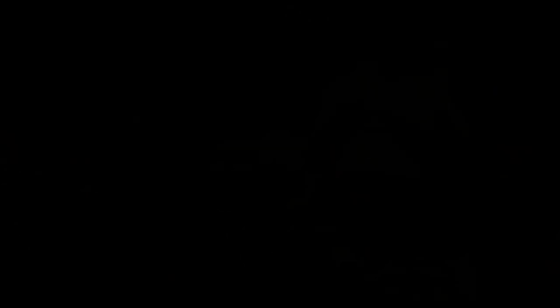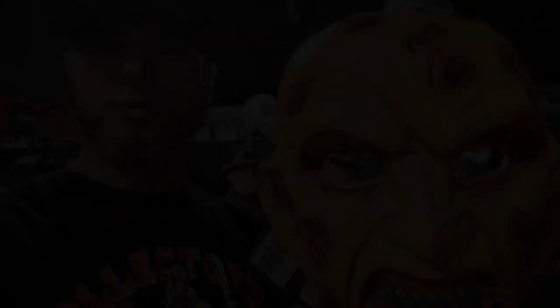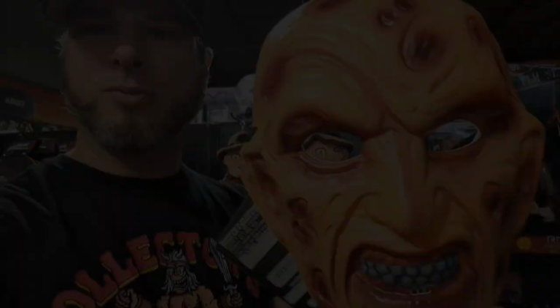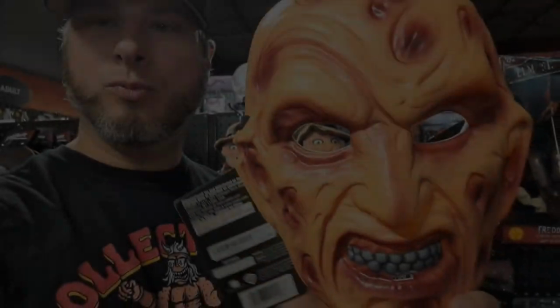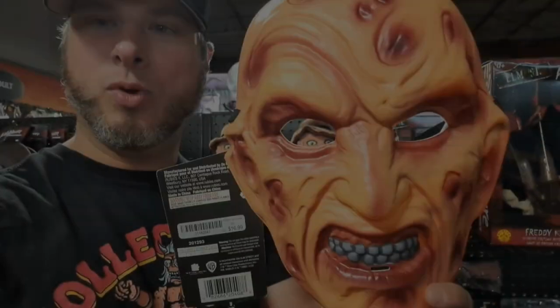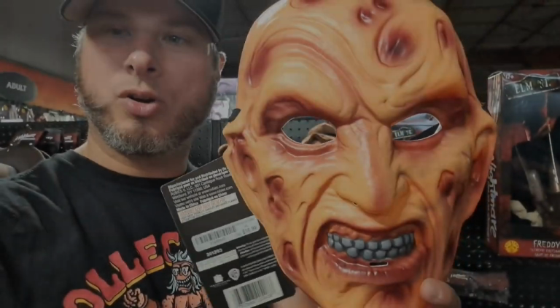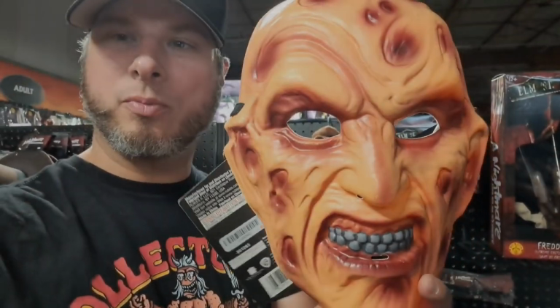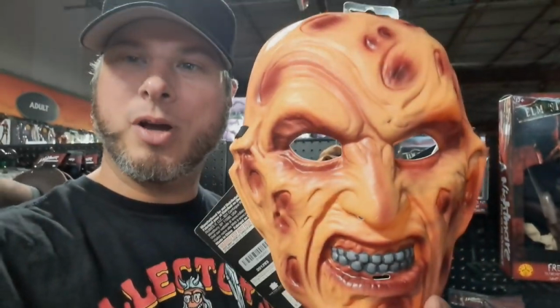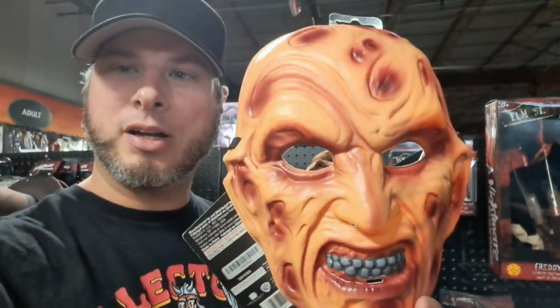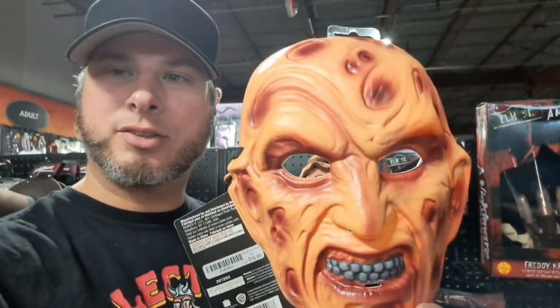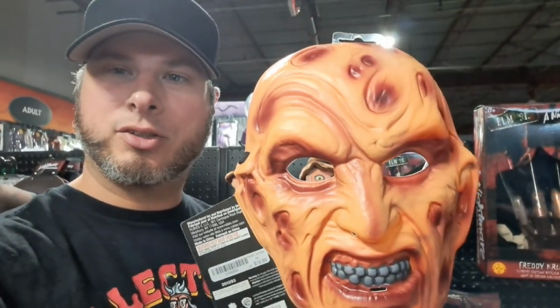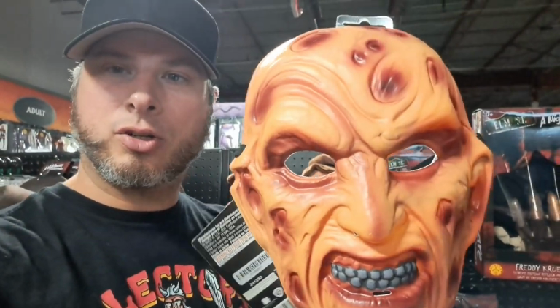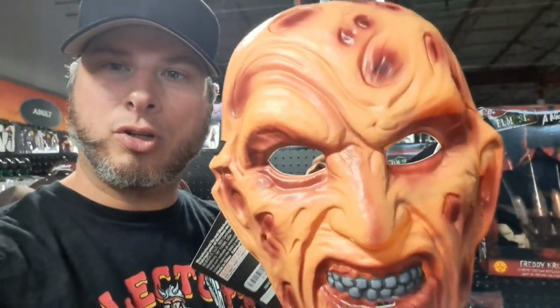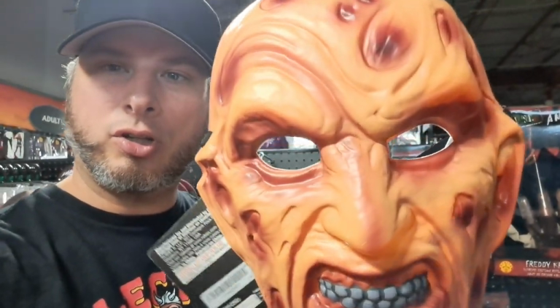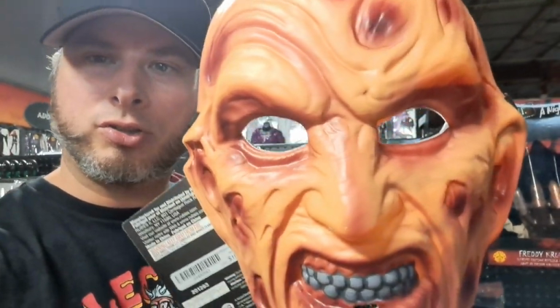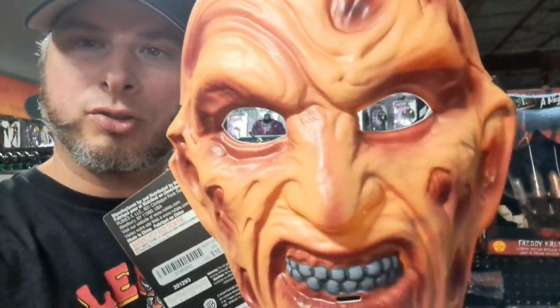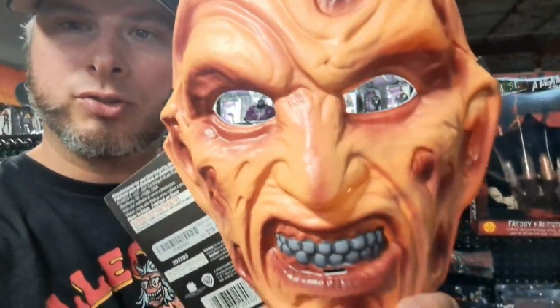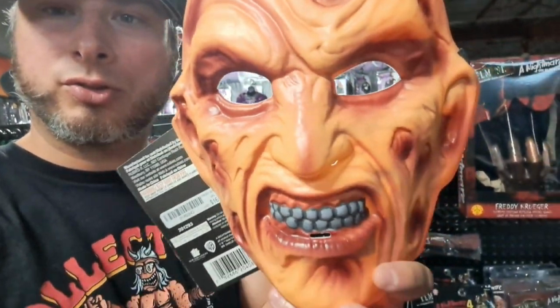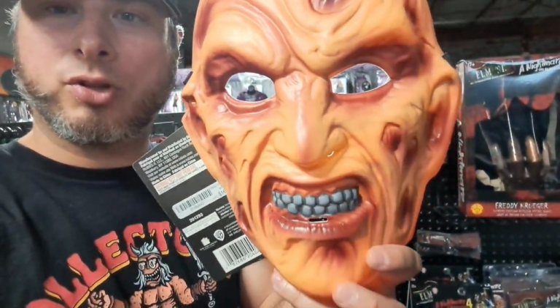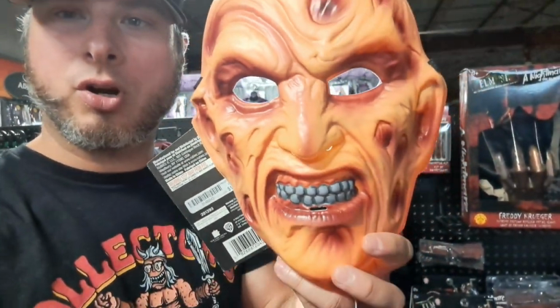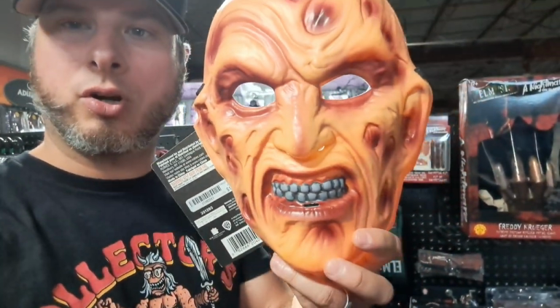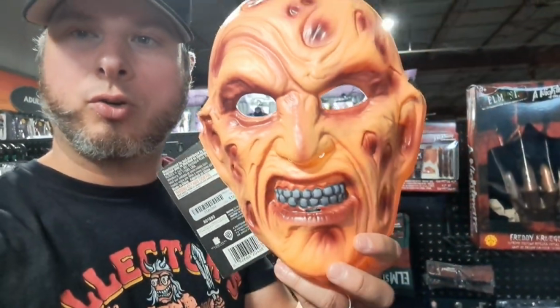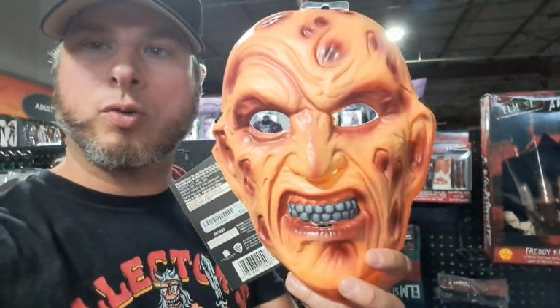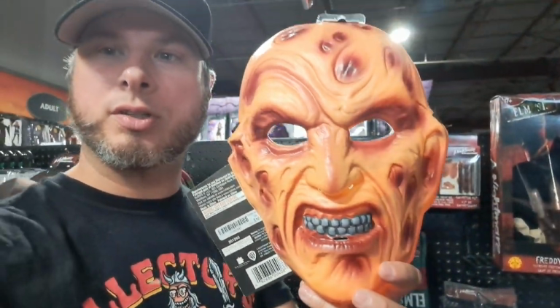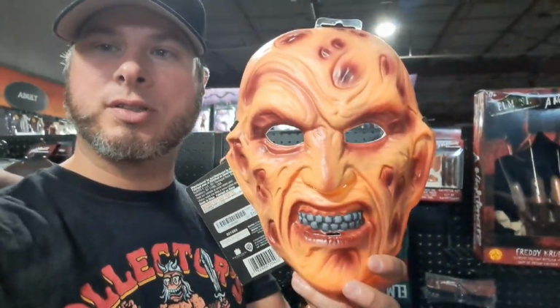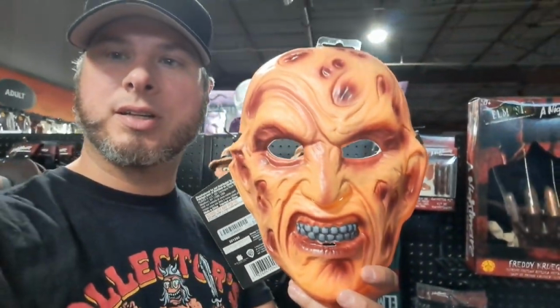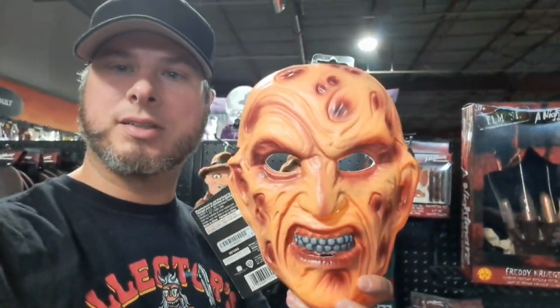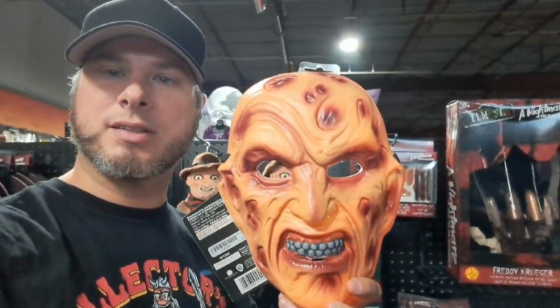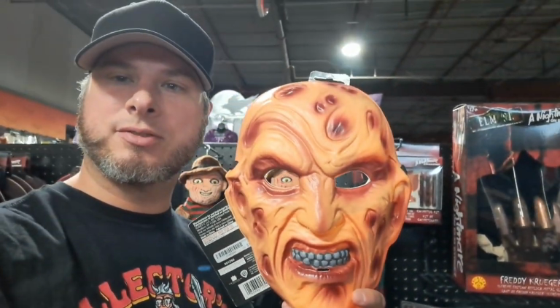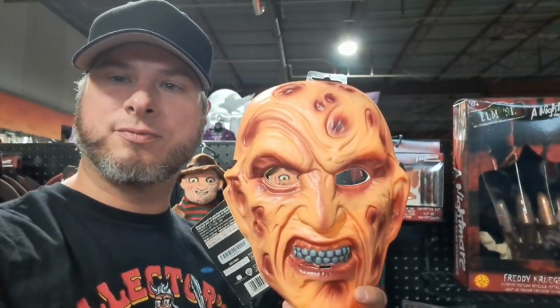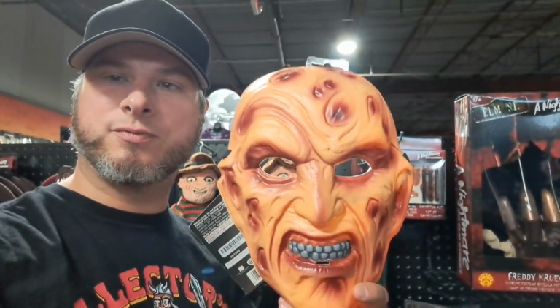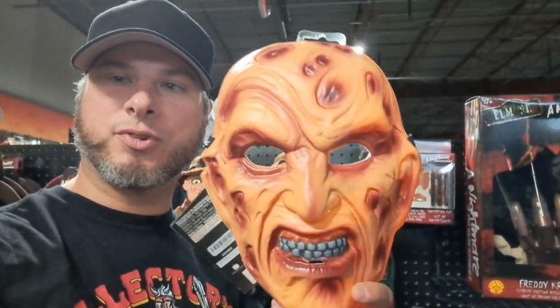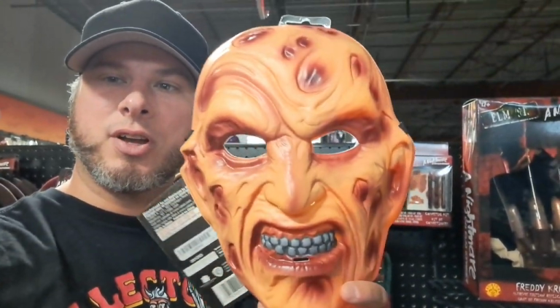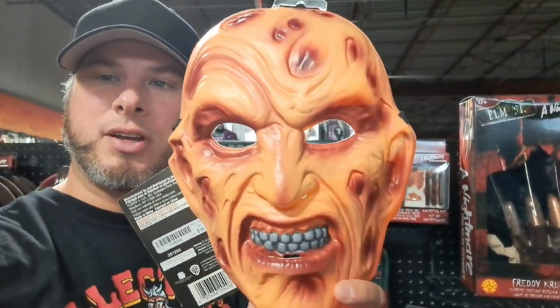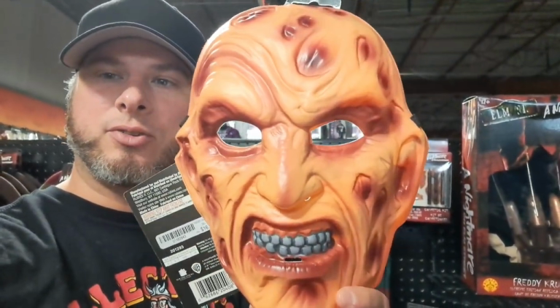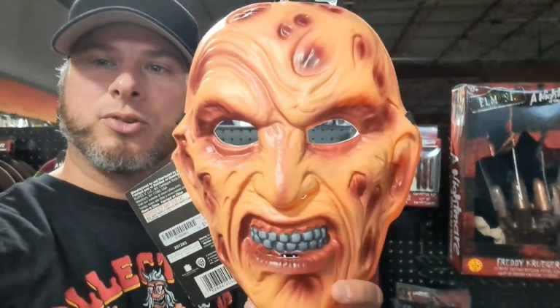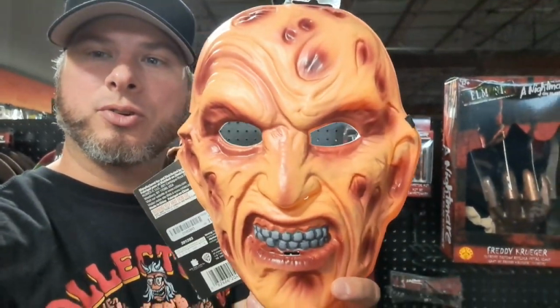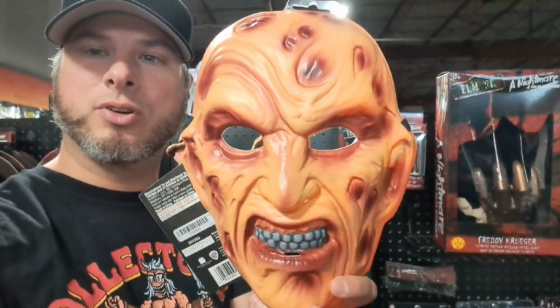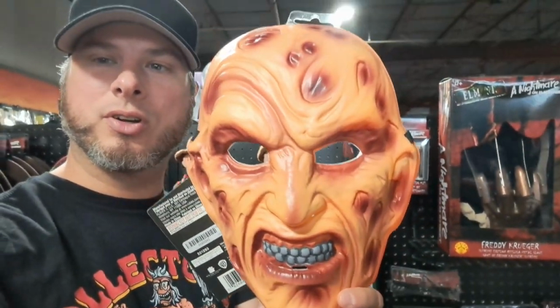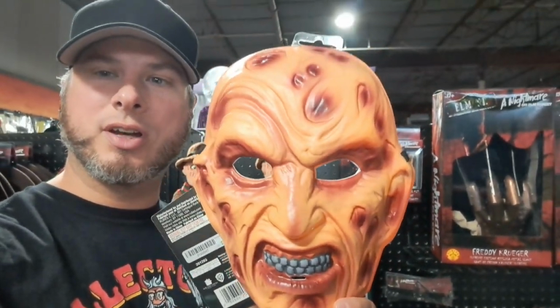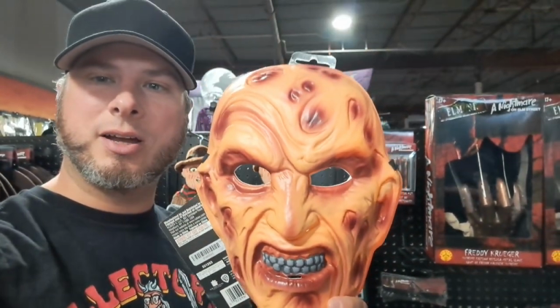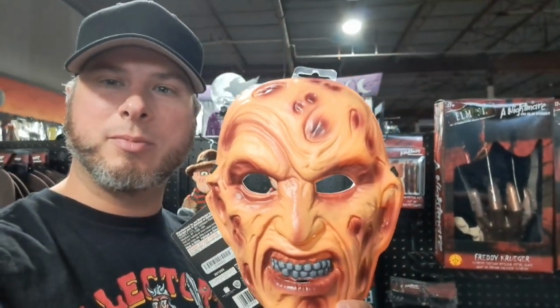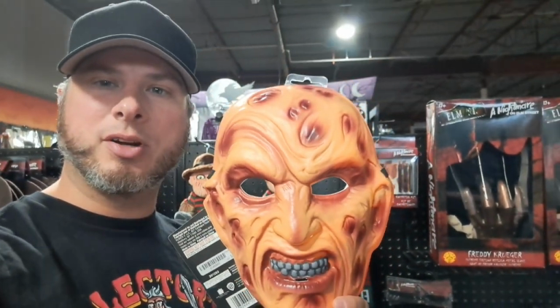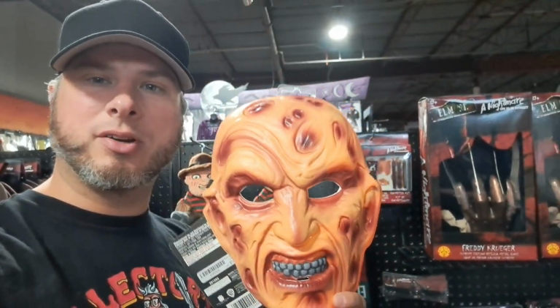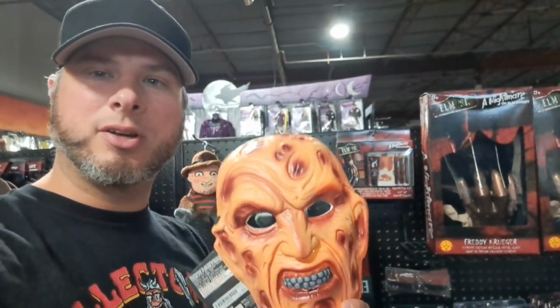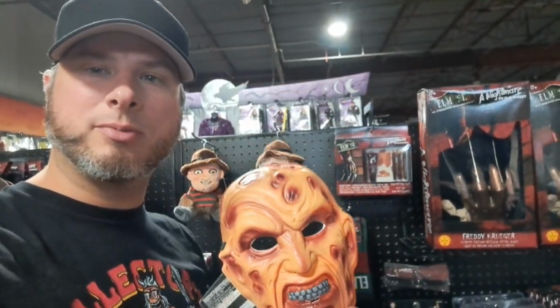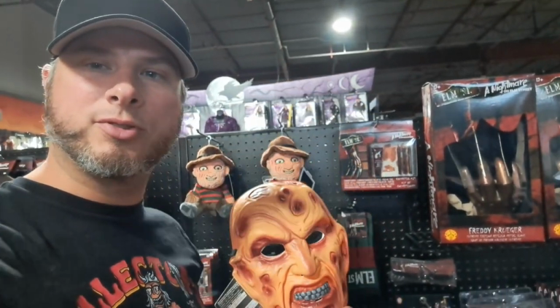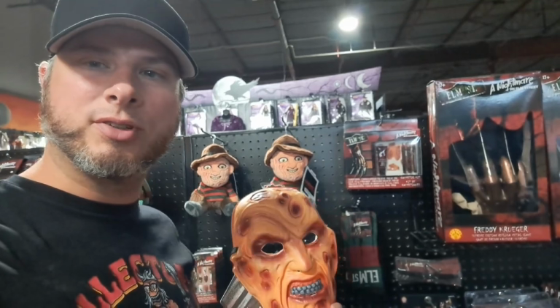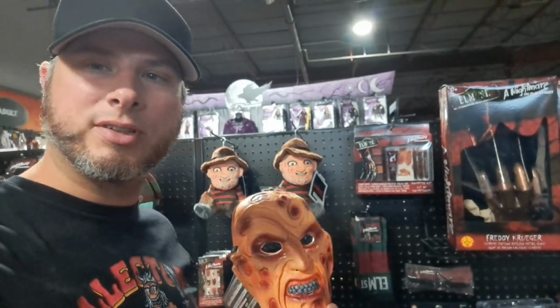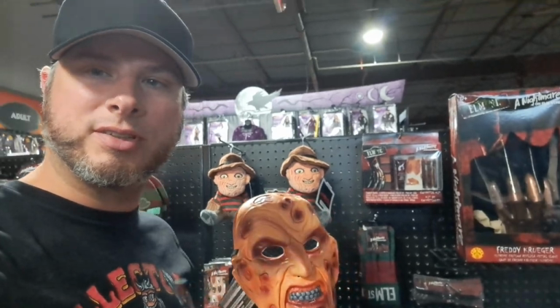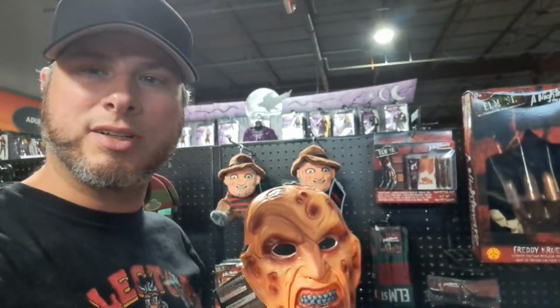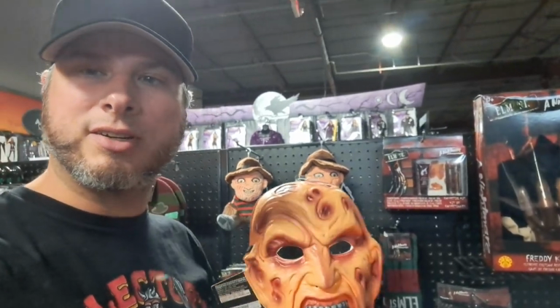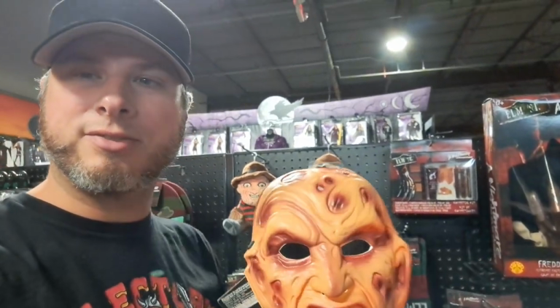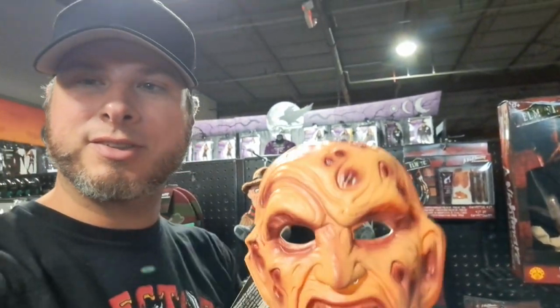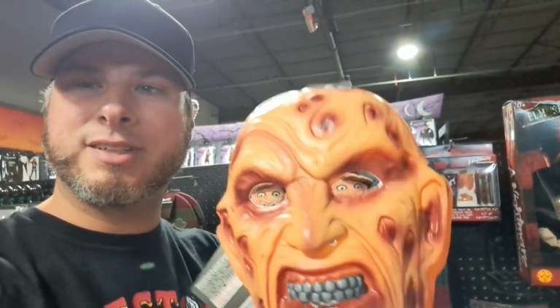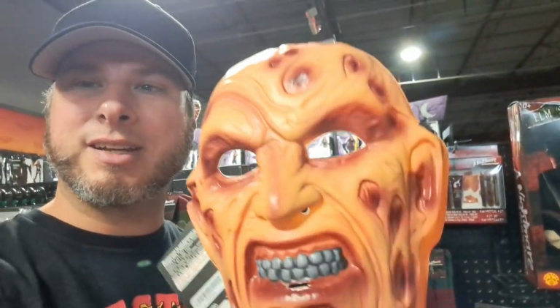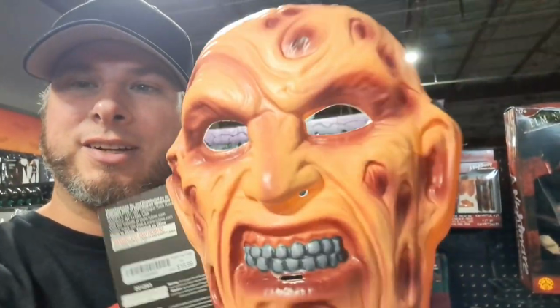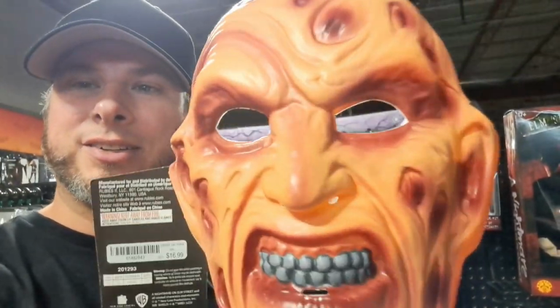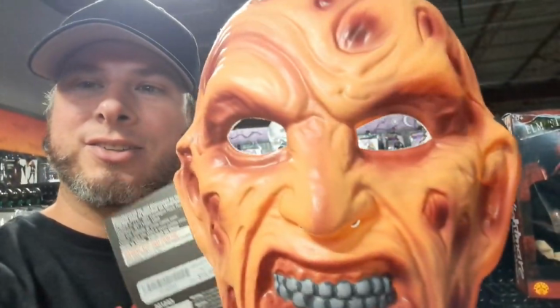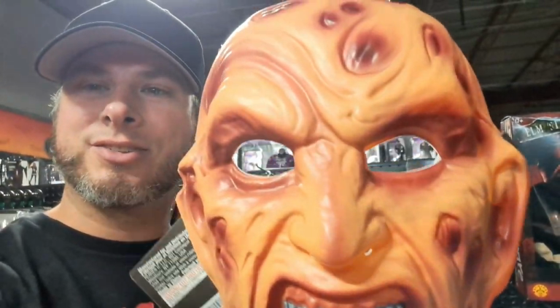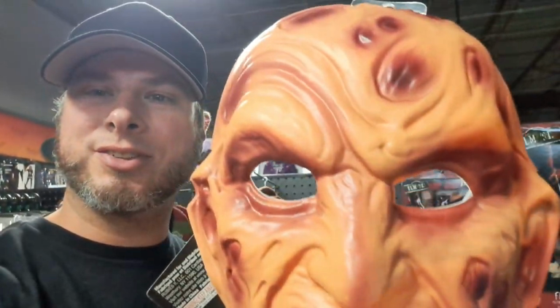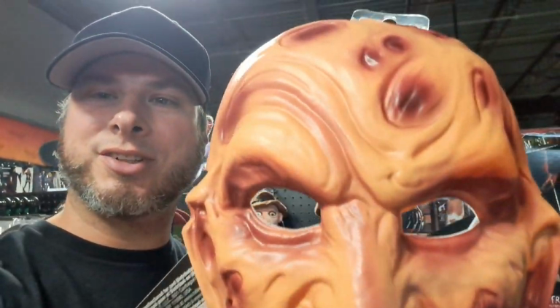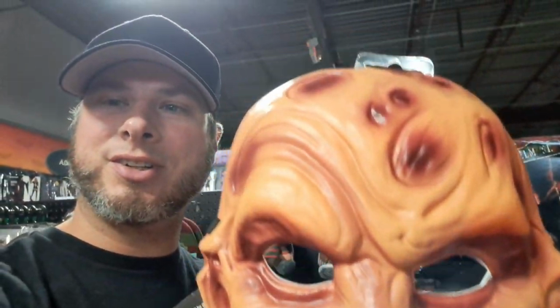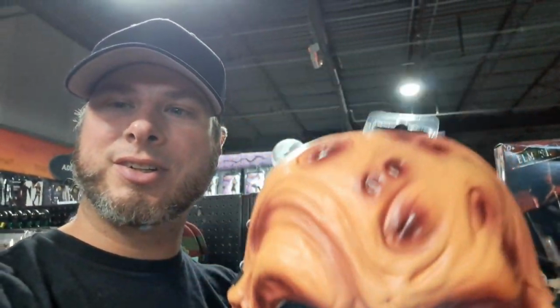Welcome back to Collector's Conquest. Got this Freddy Krueger Nightmare on Elm Street stuff. Let's take a closer look.